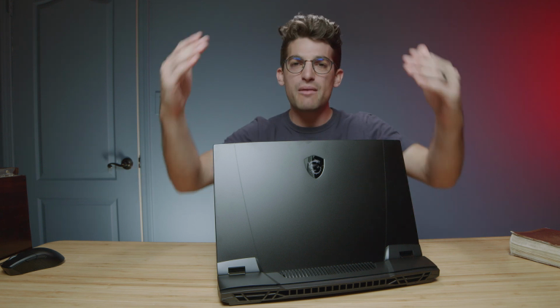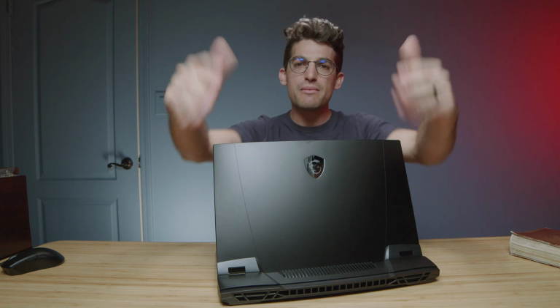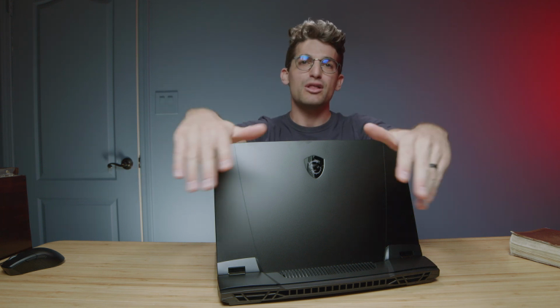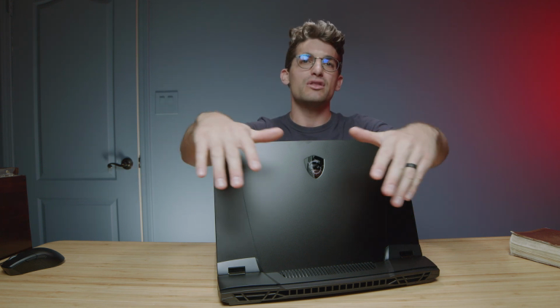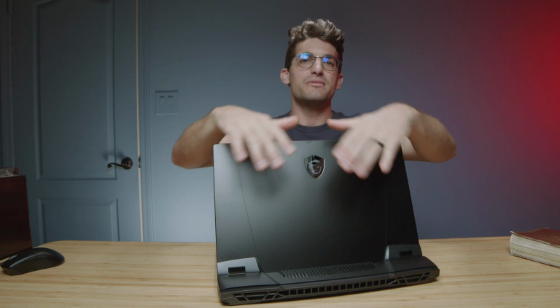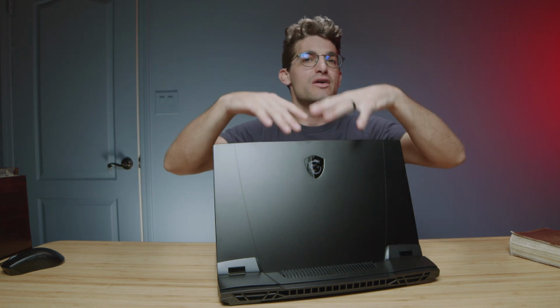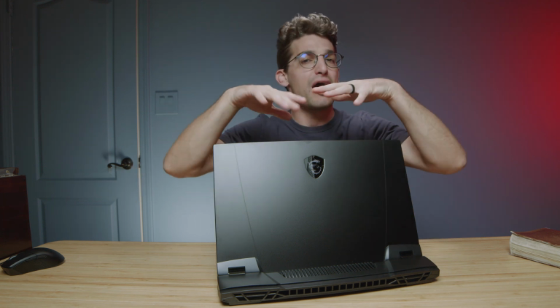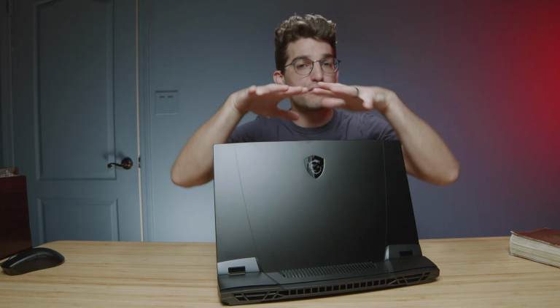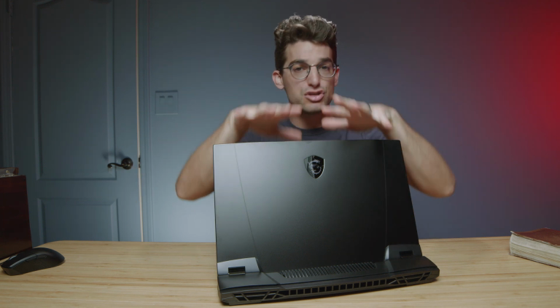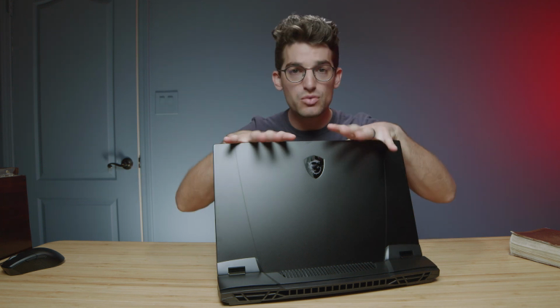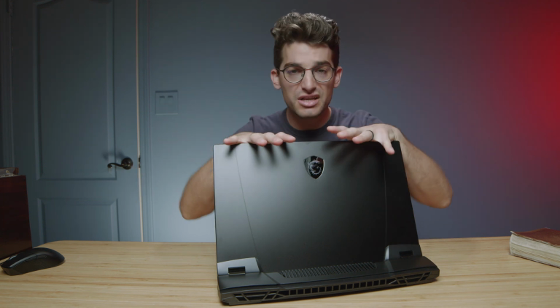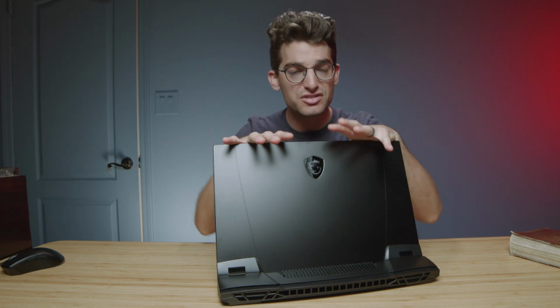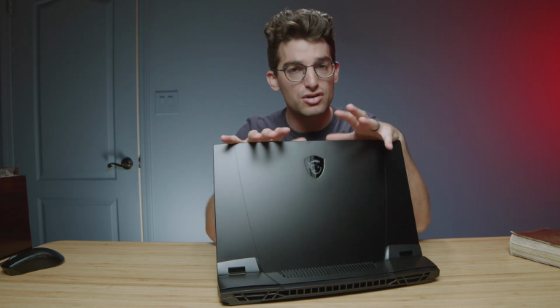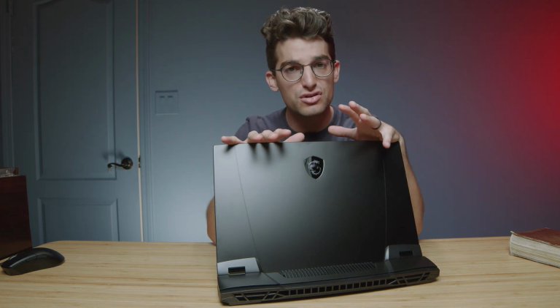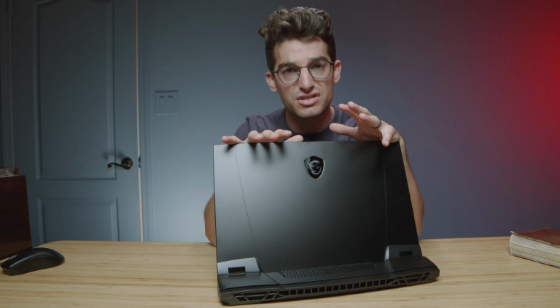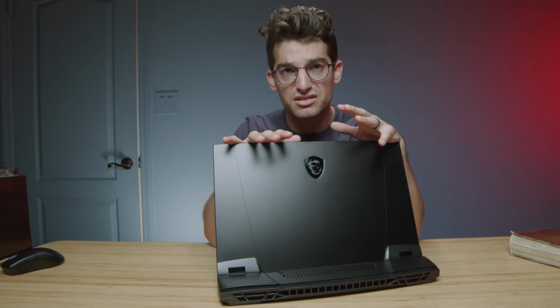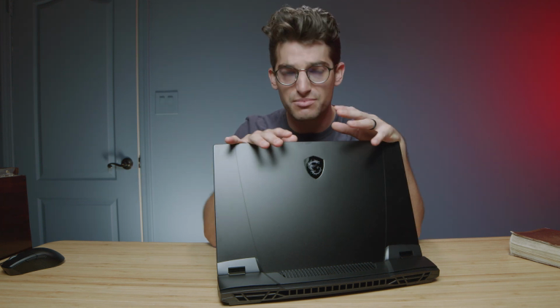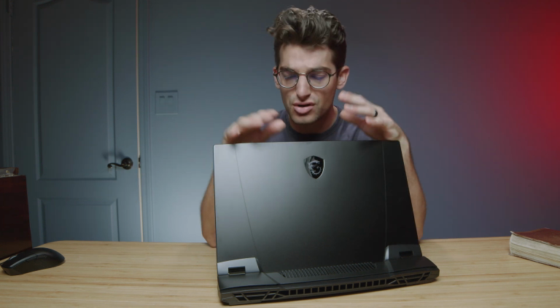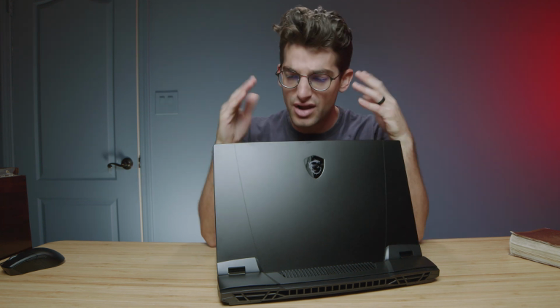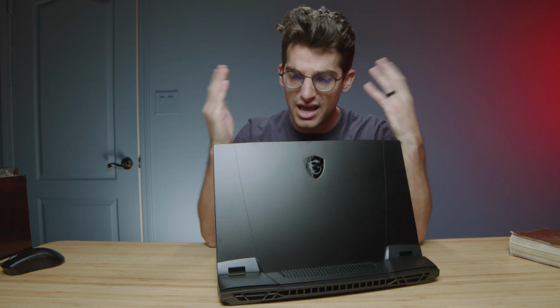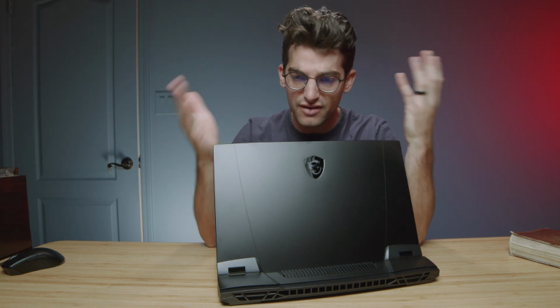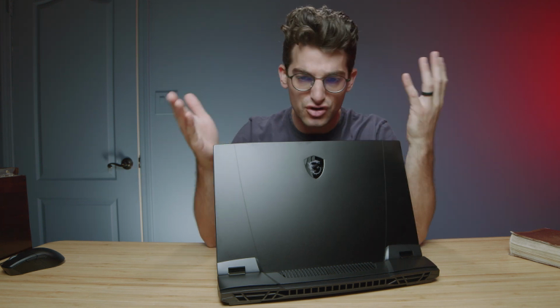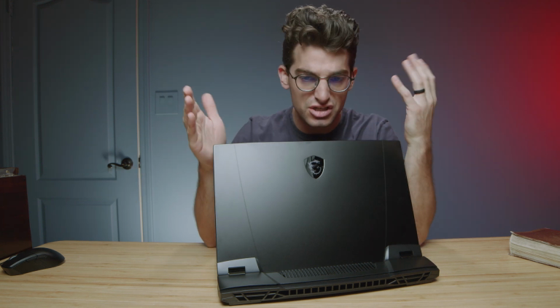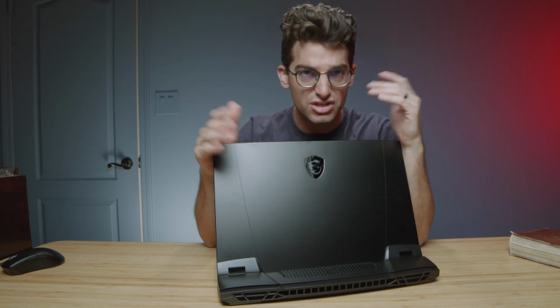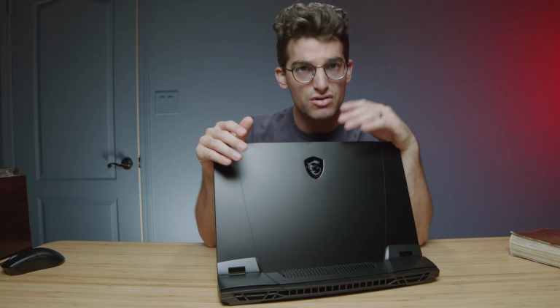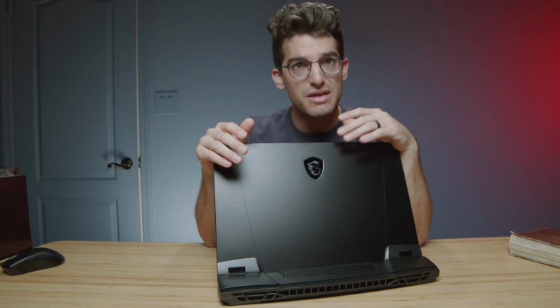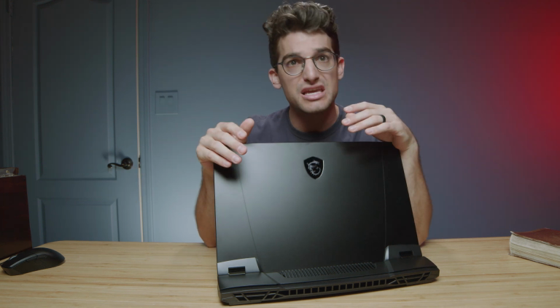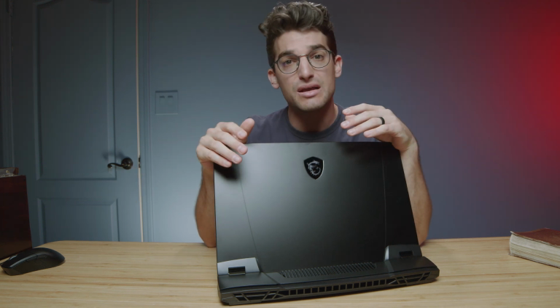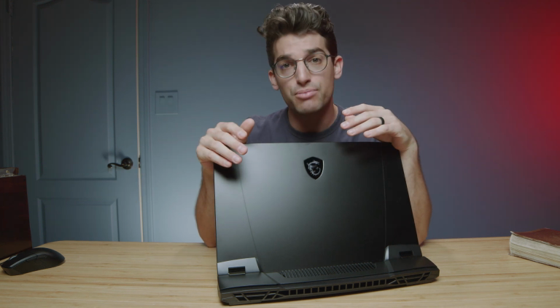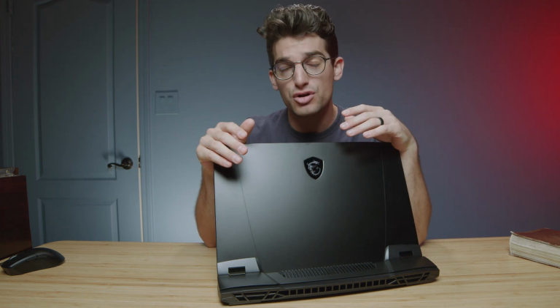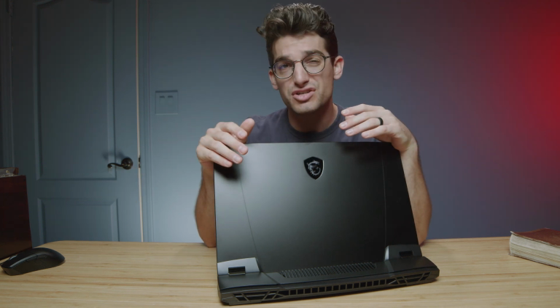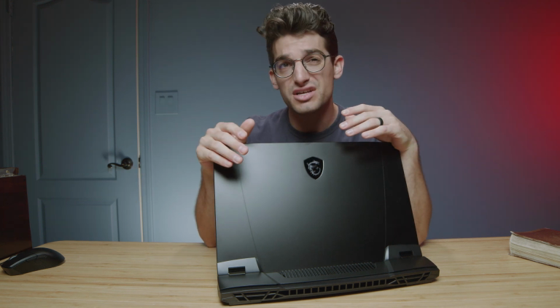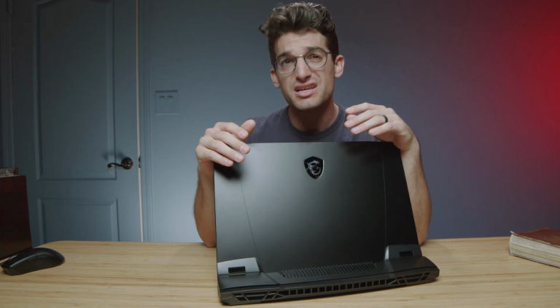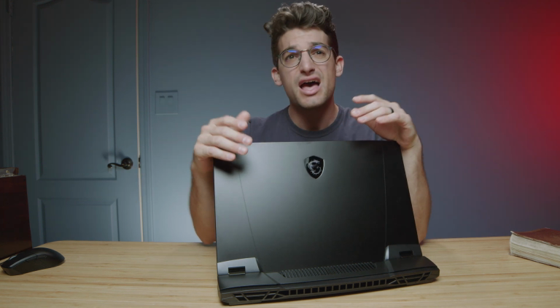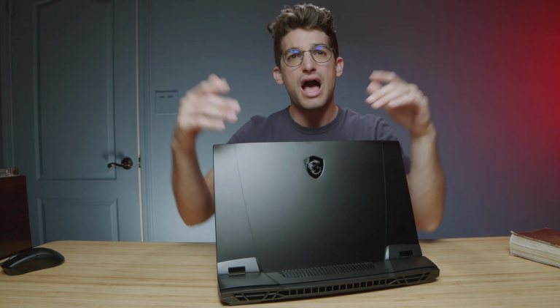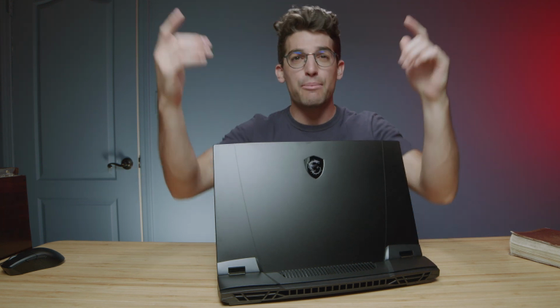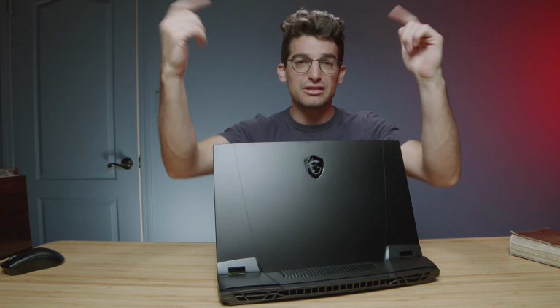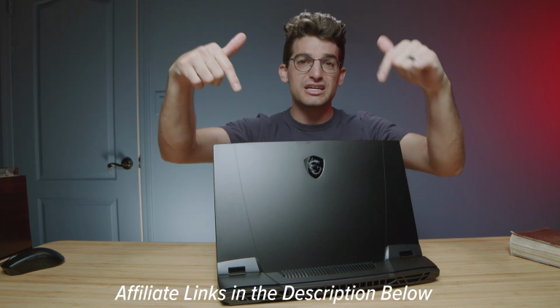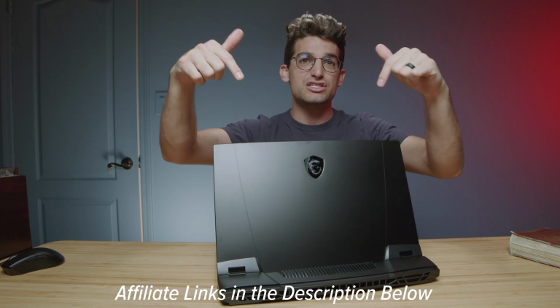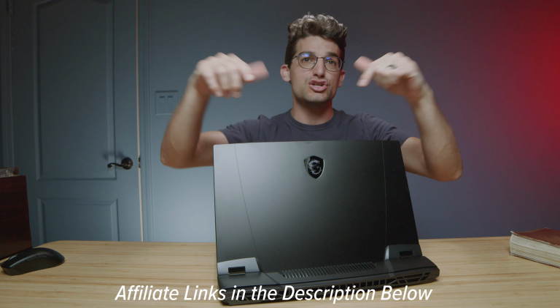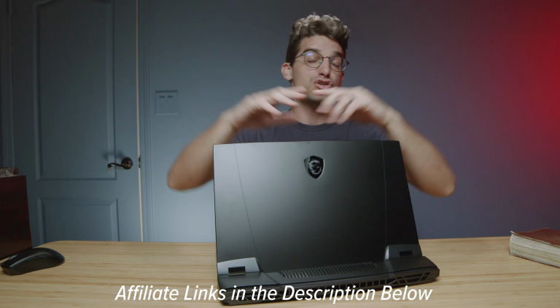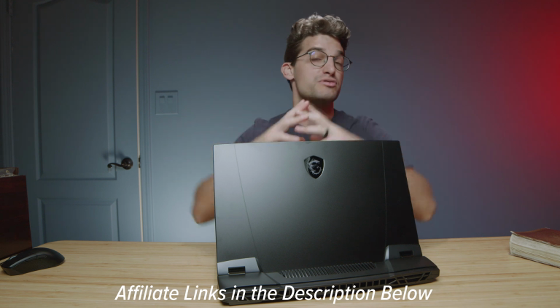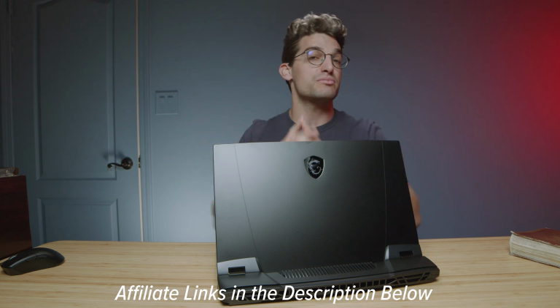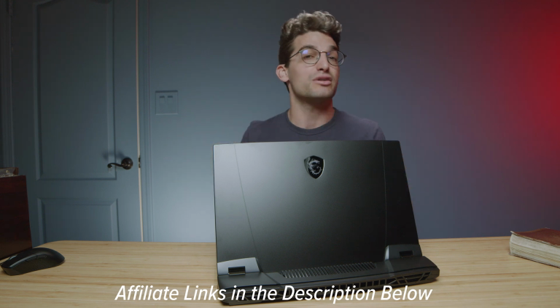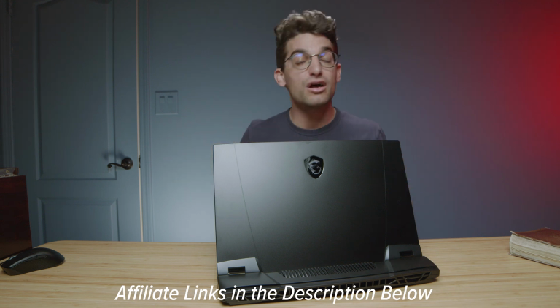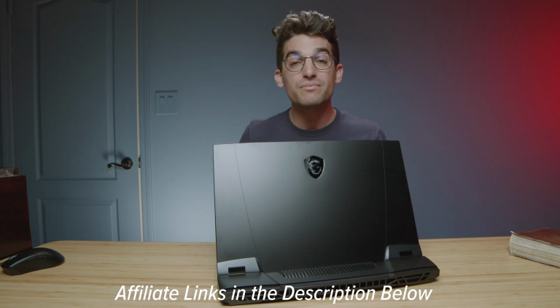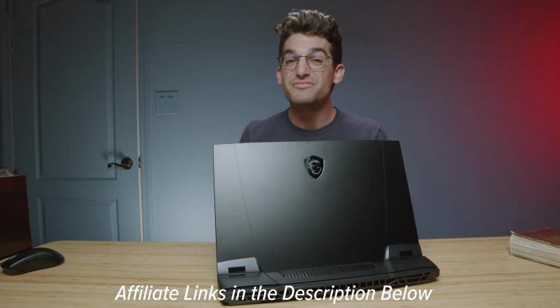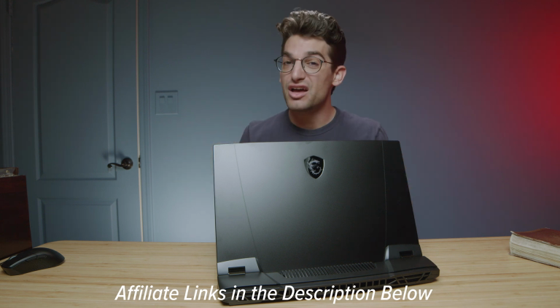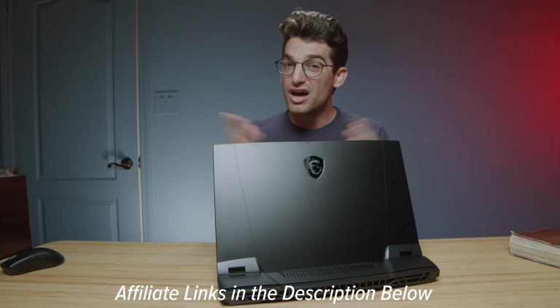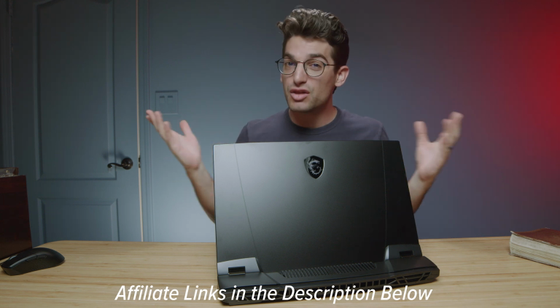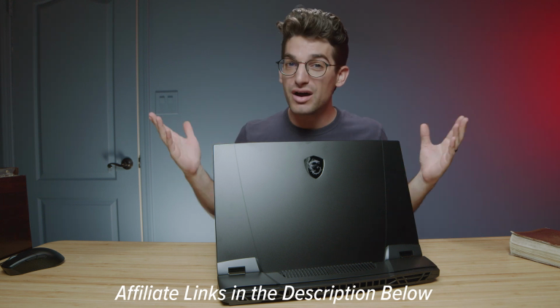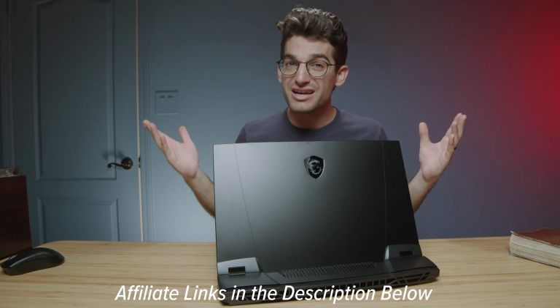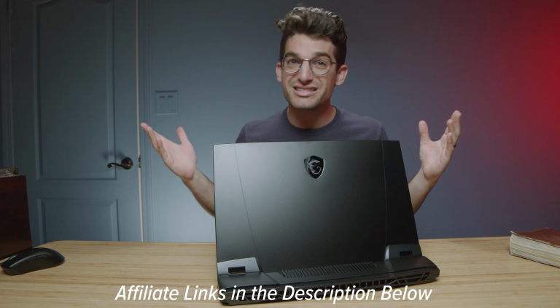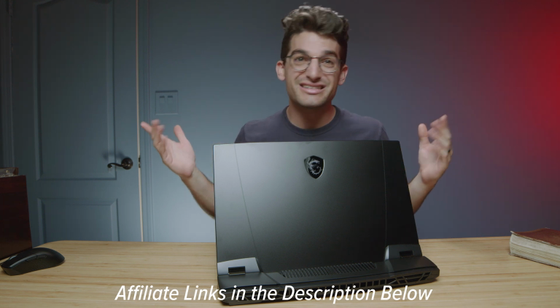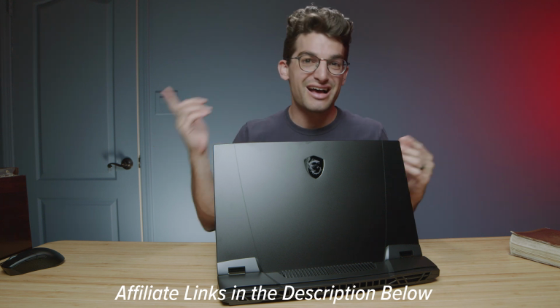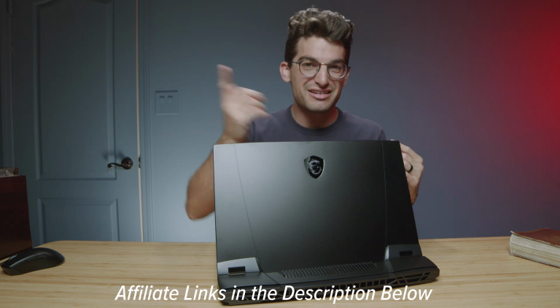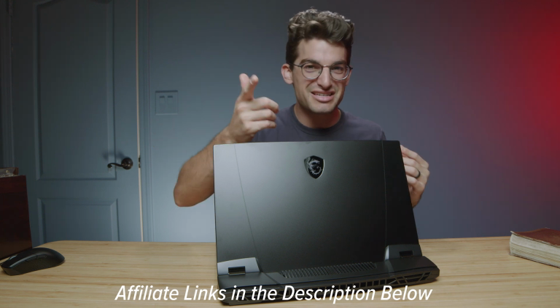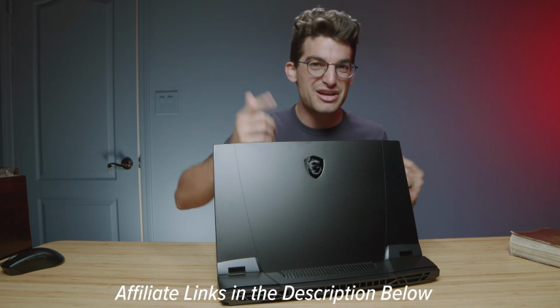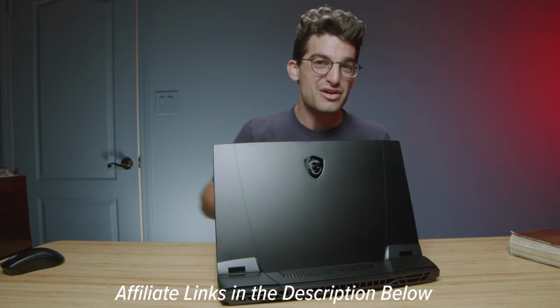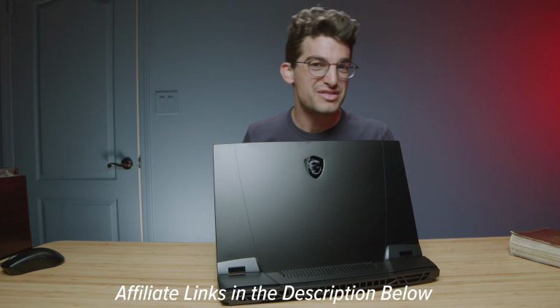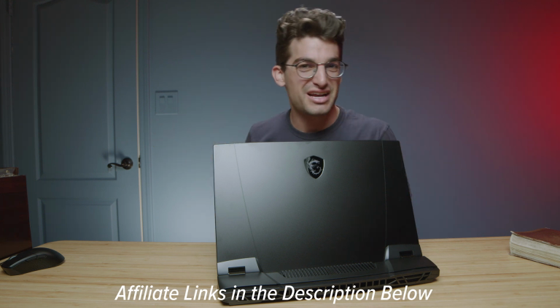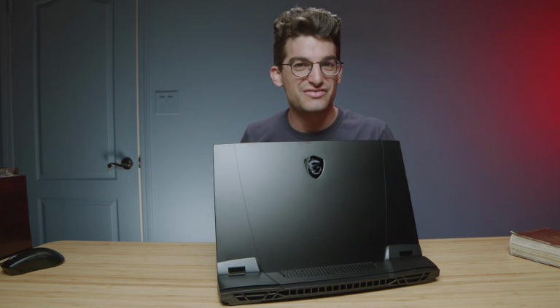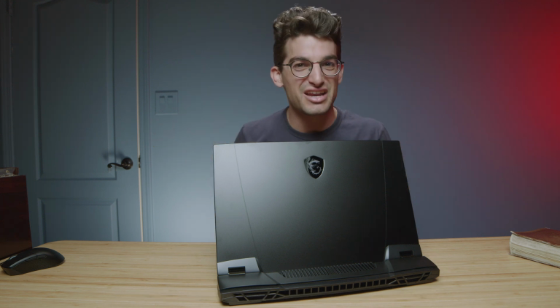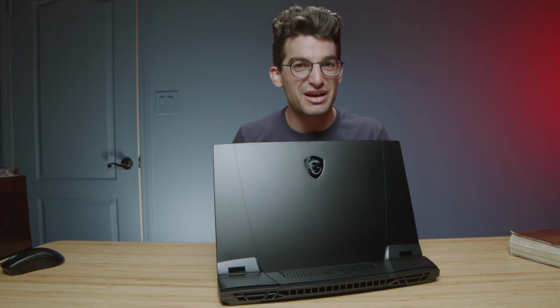Comment below and let me know how you would consider using this computer and if you're considering making a purchase. I'll put links in the description below. Otherwise, I'll see you in the next video.